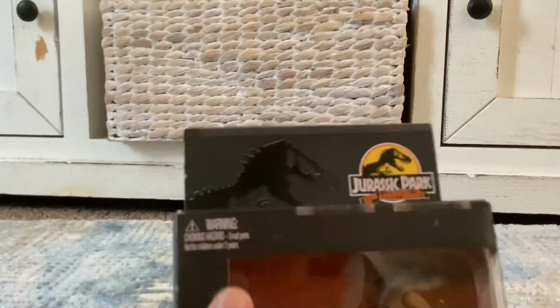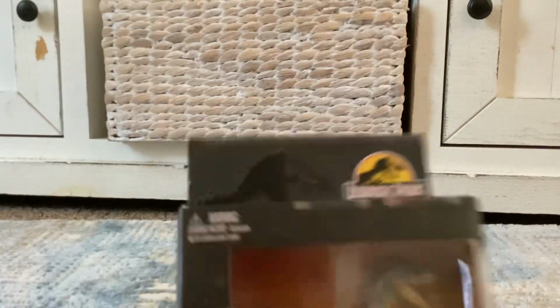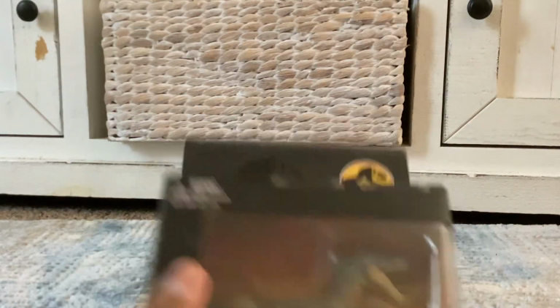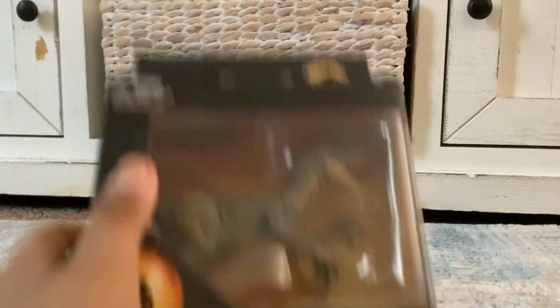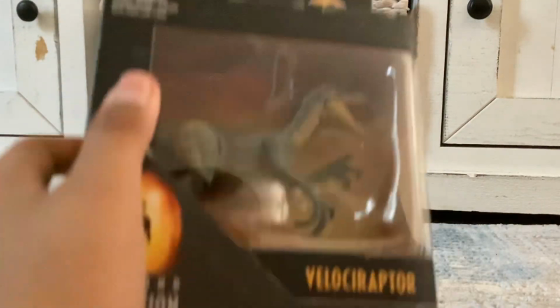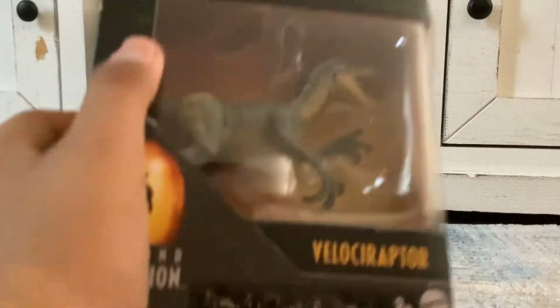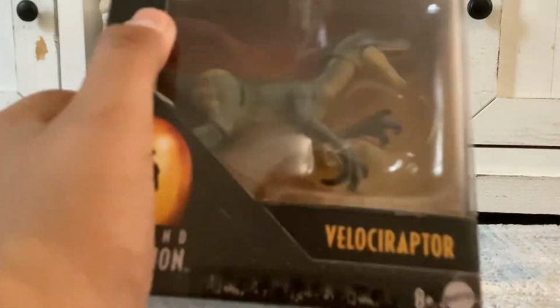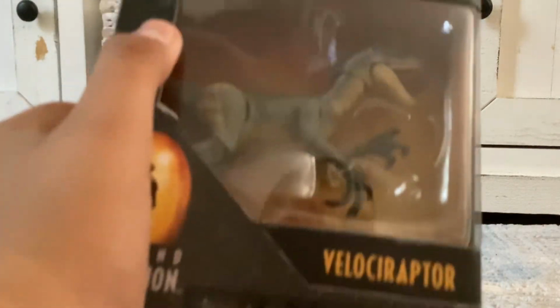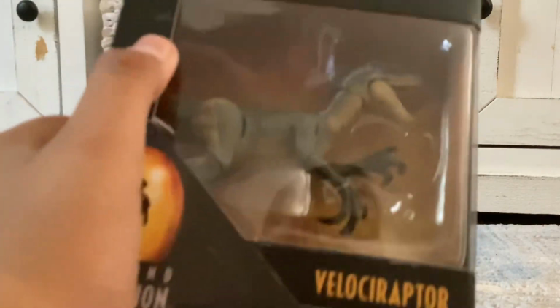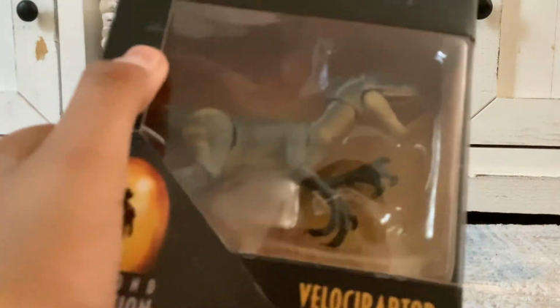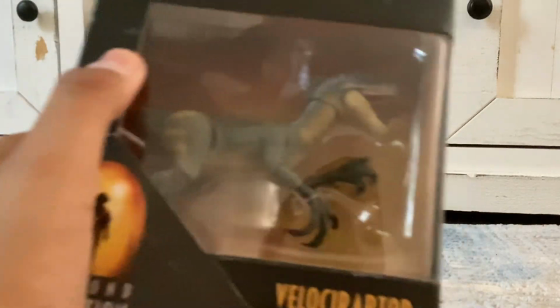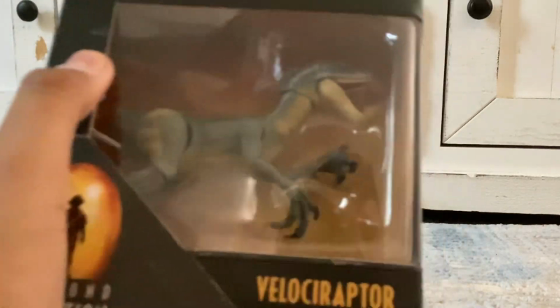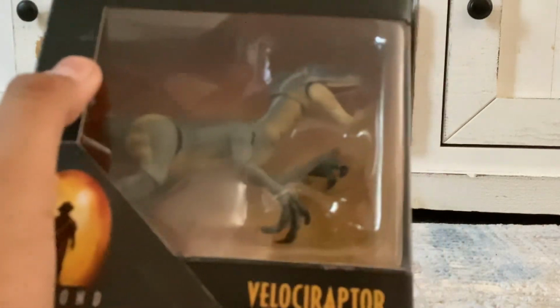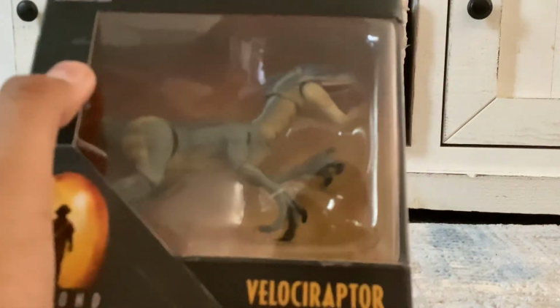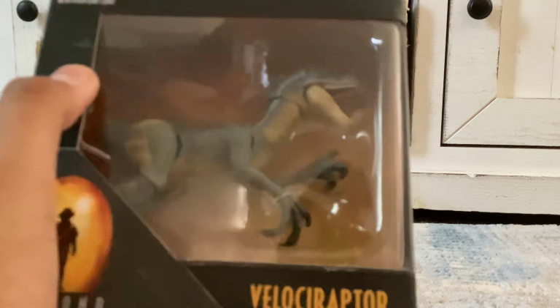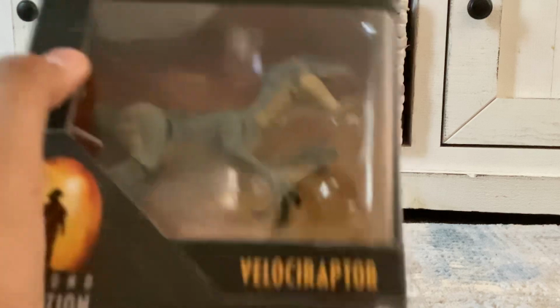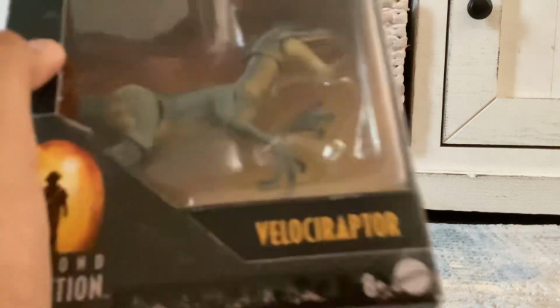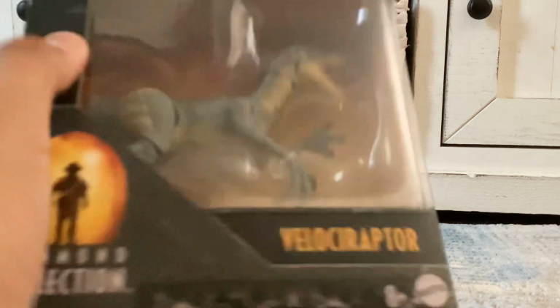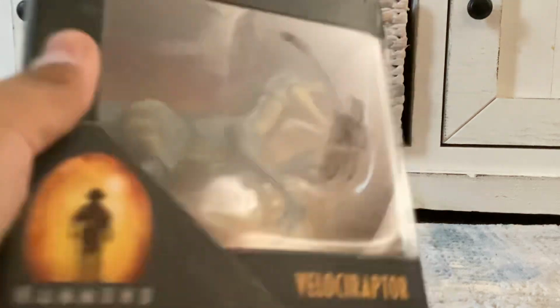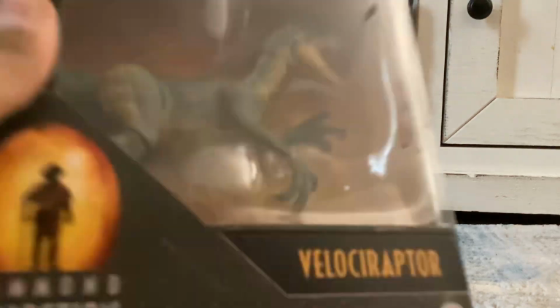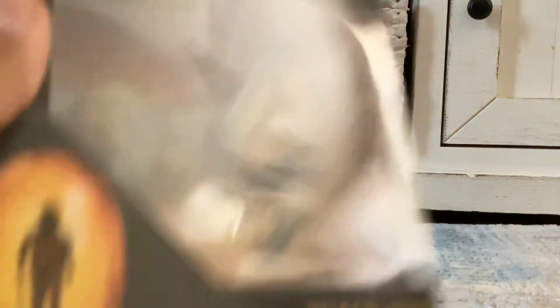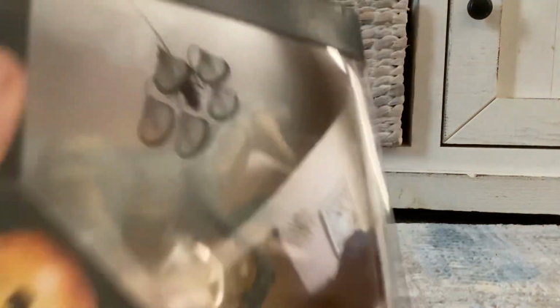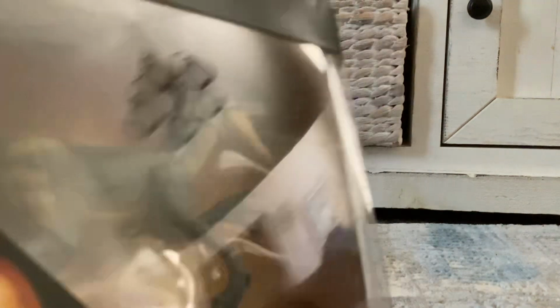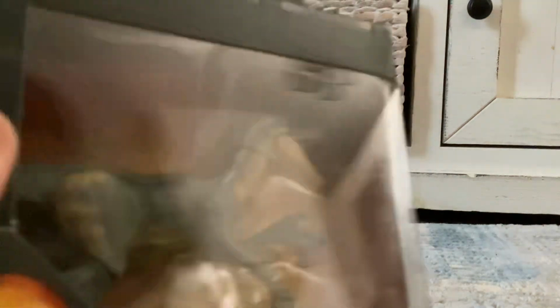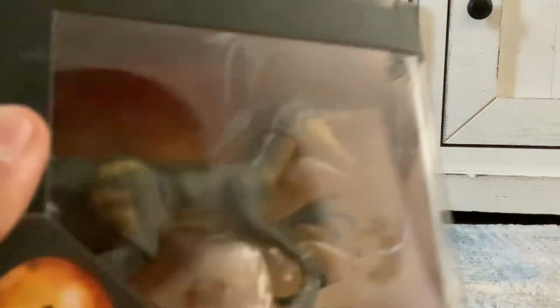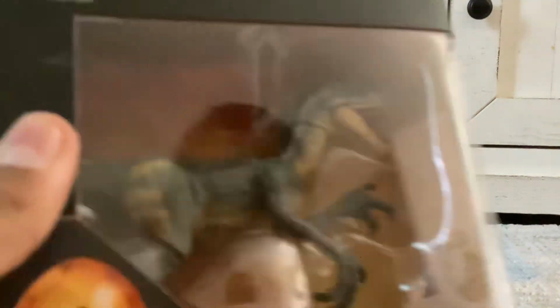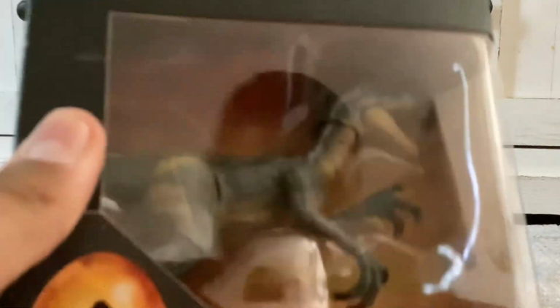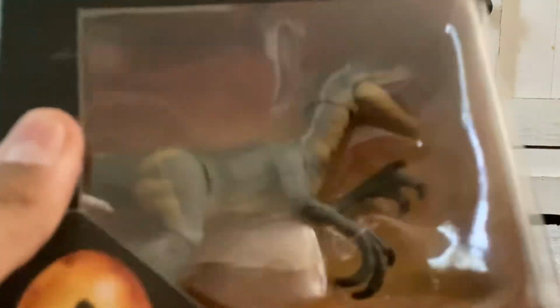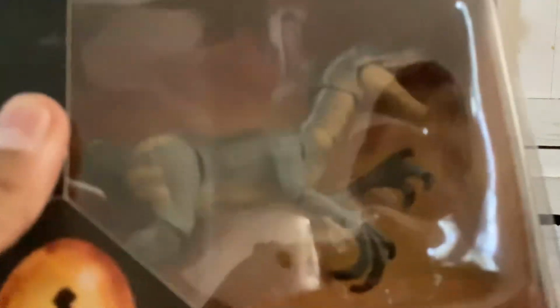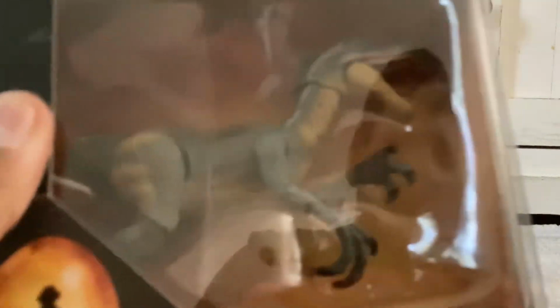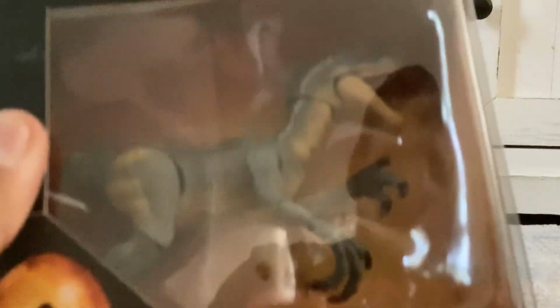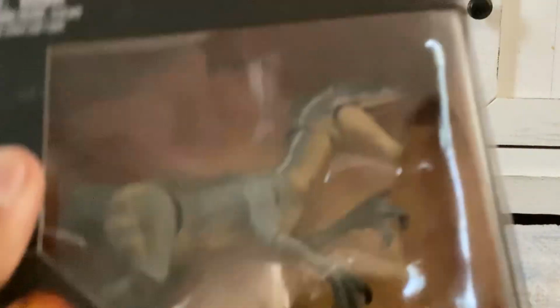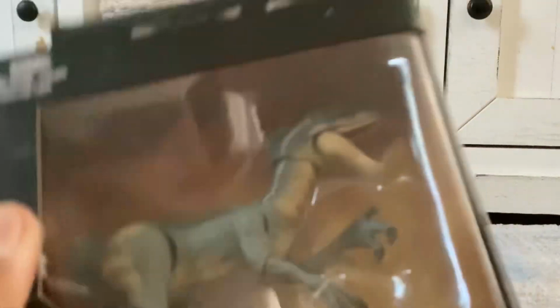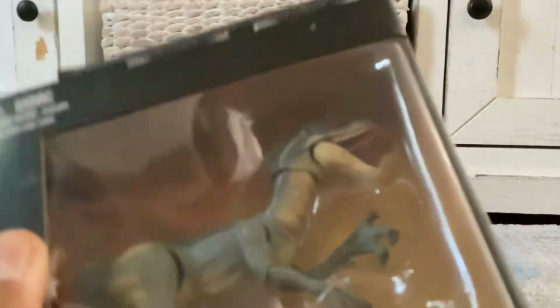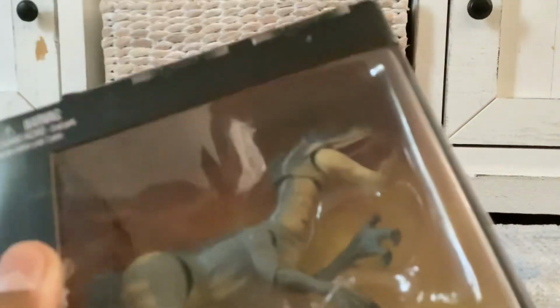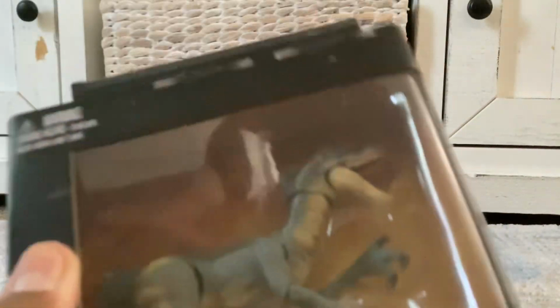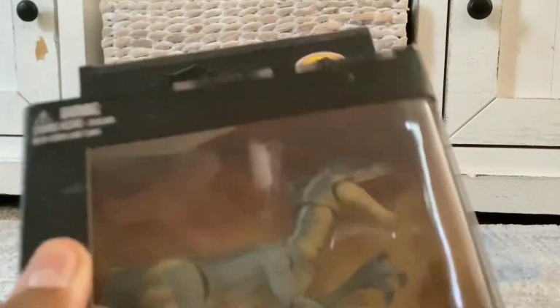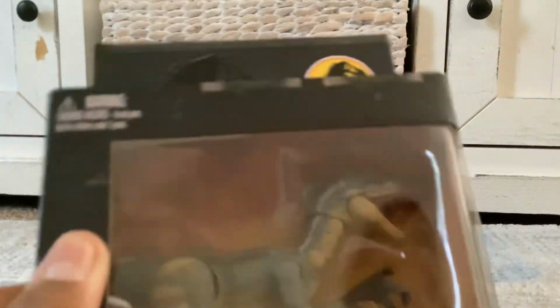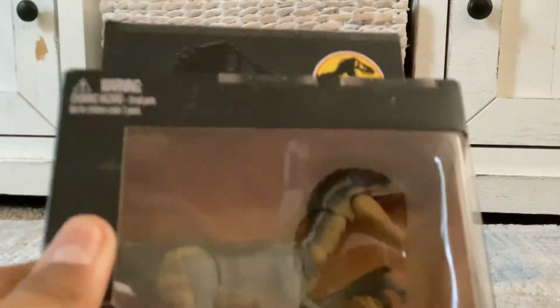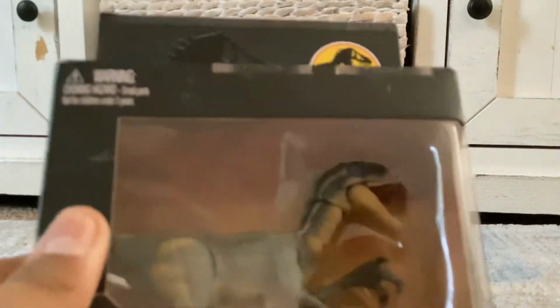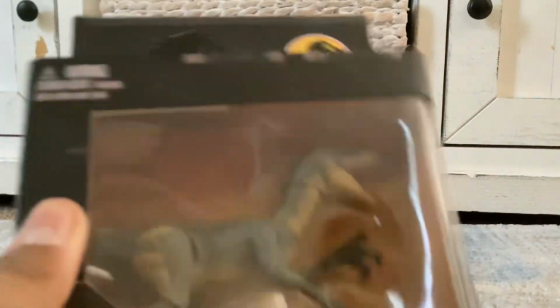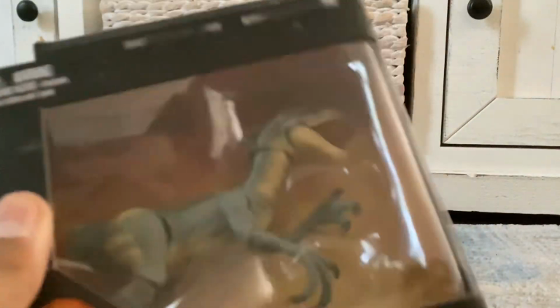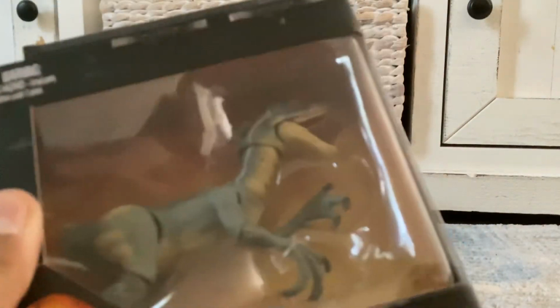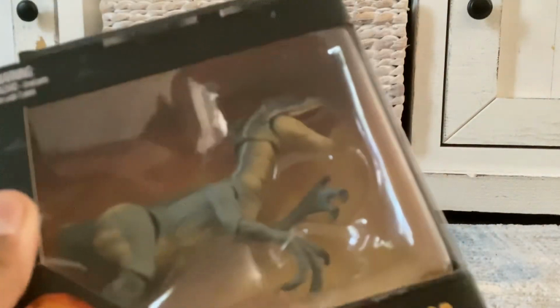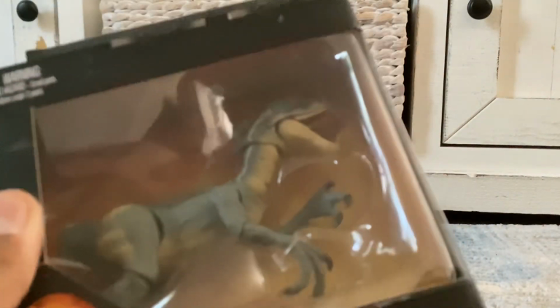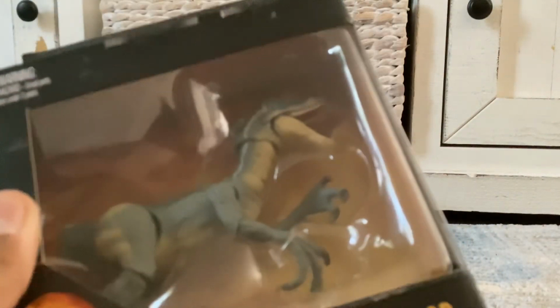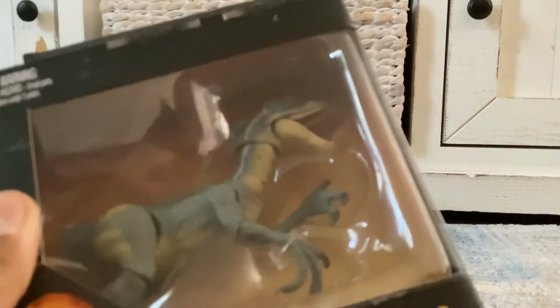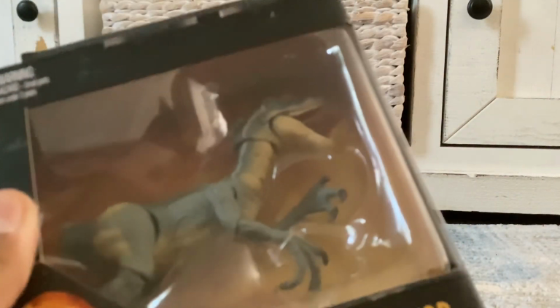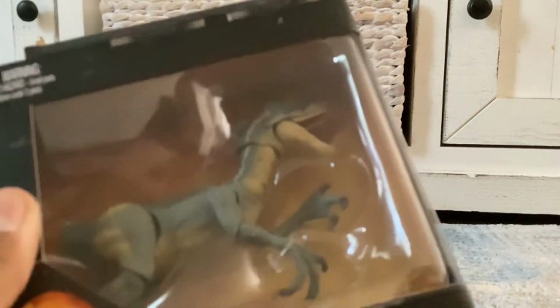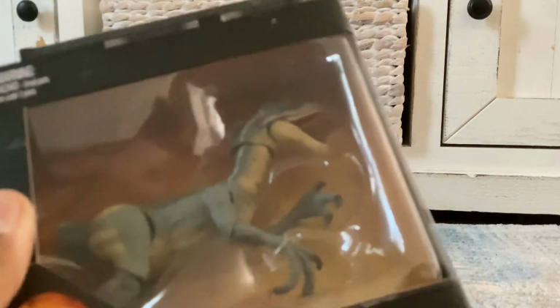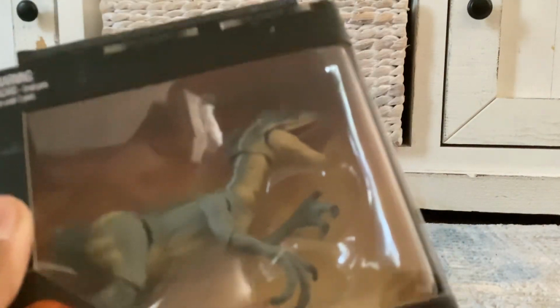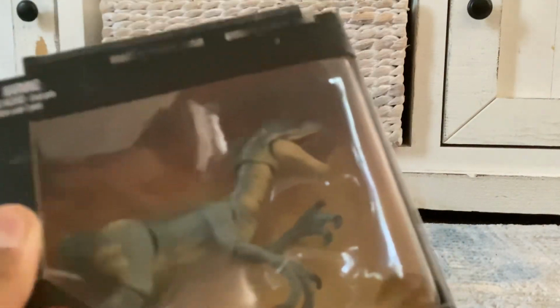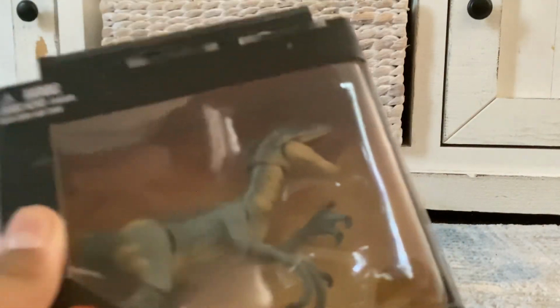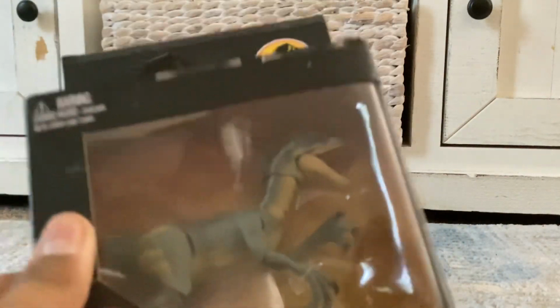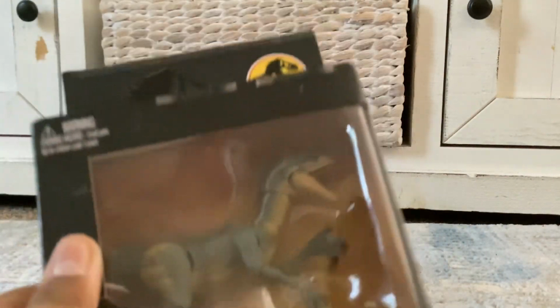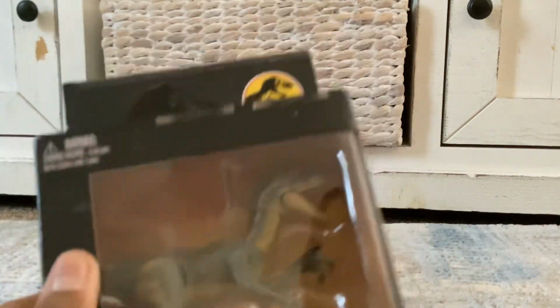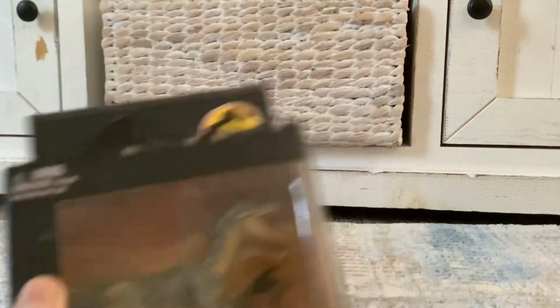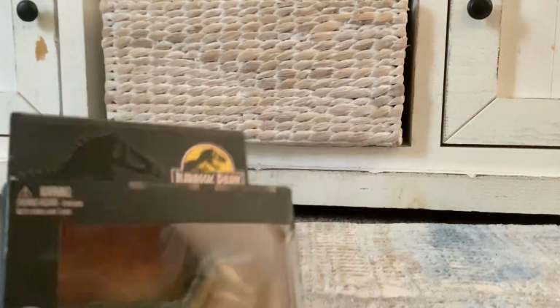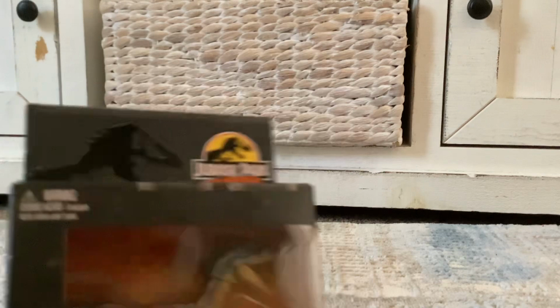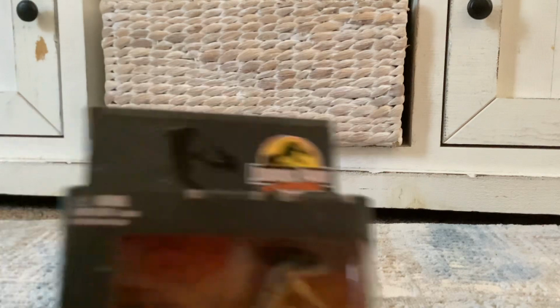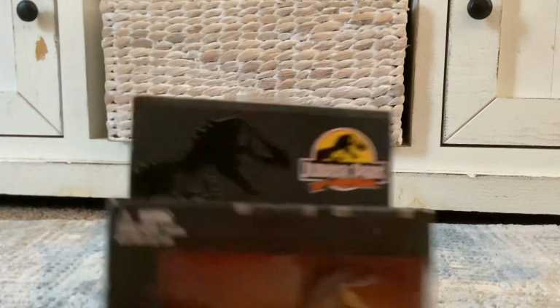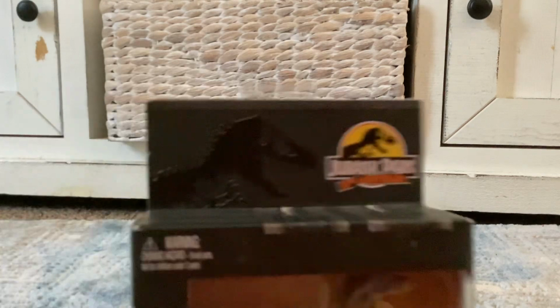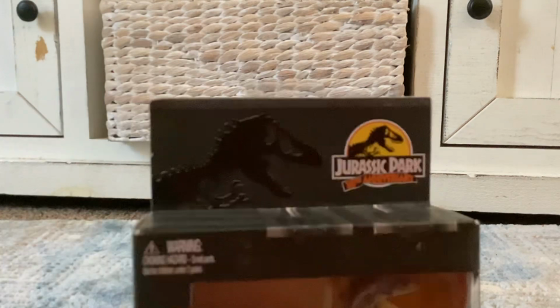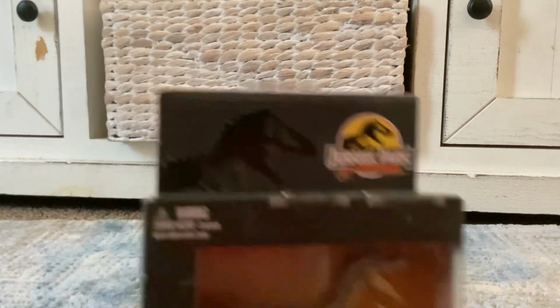And we have the Jurassic Park 3 Malraptor. This is a Malraptor — I think it is. A Malraptor.